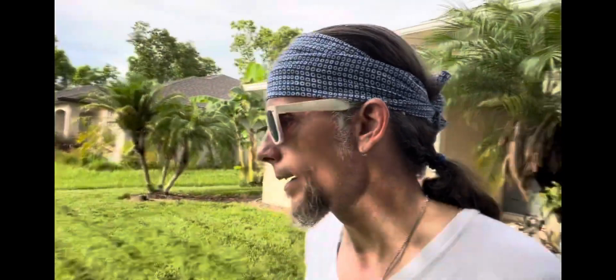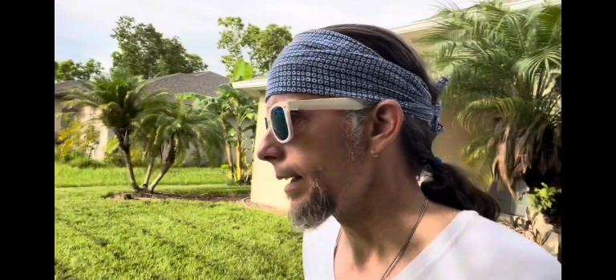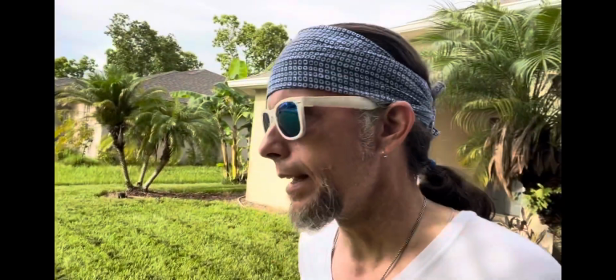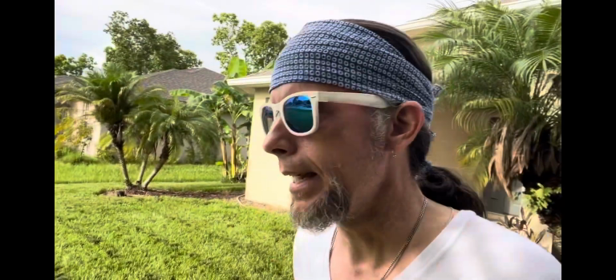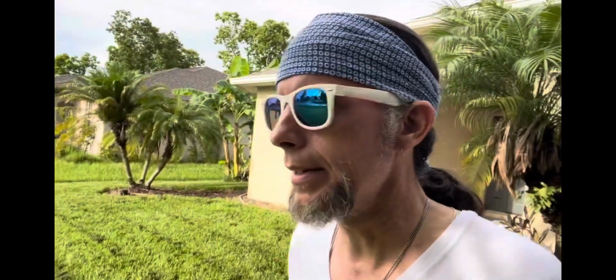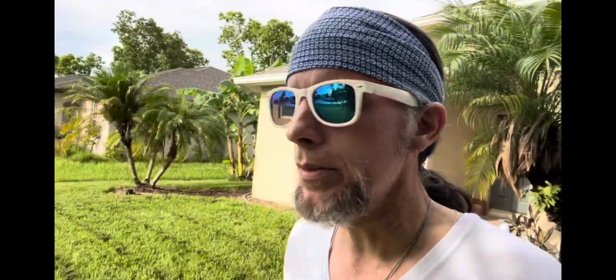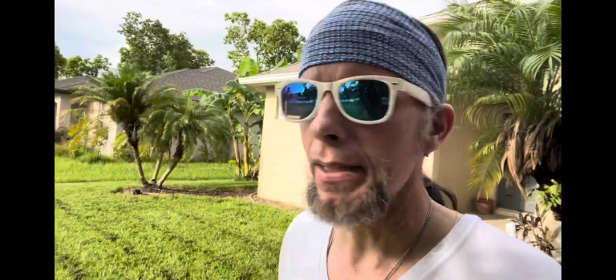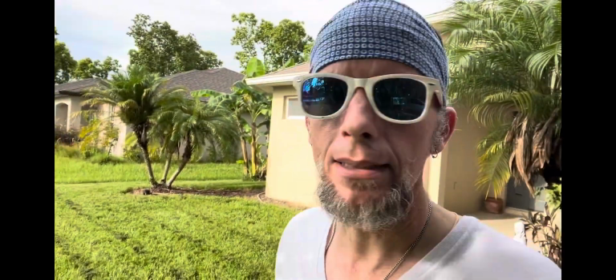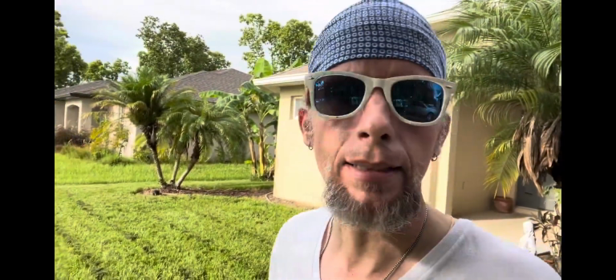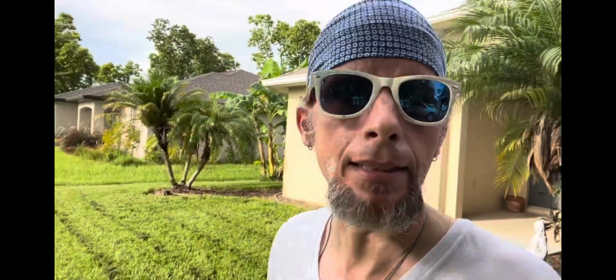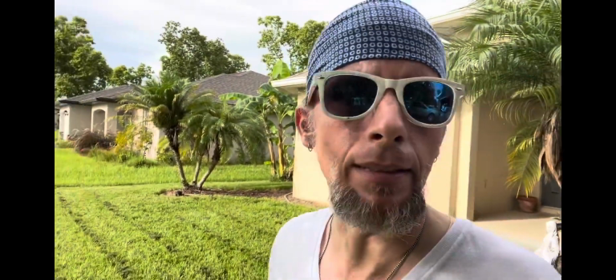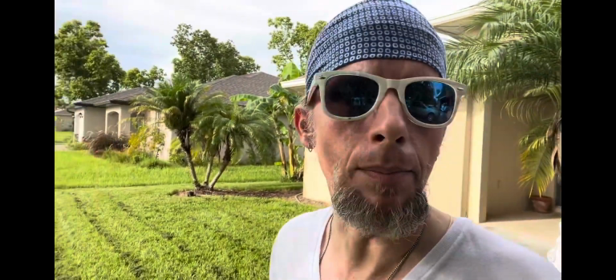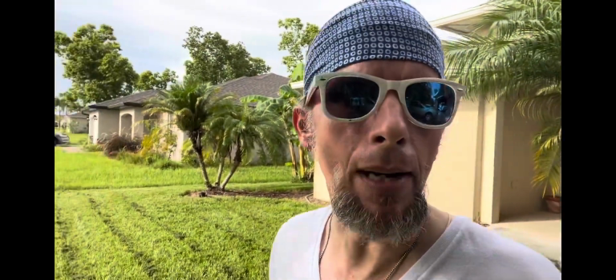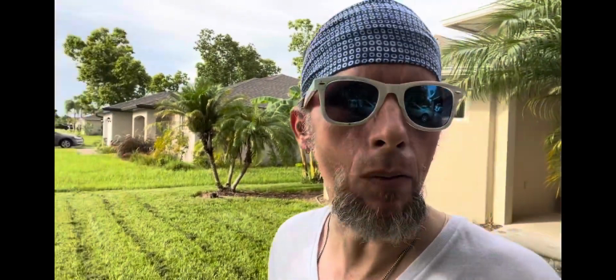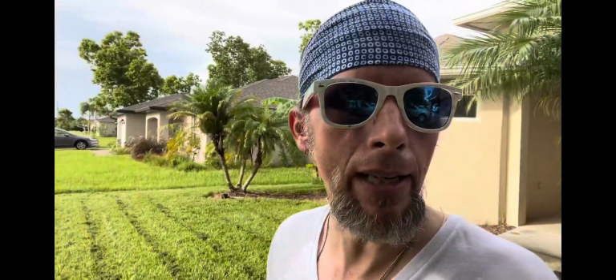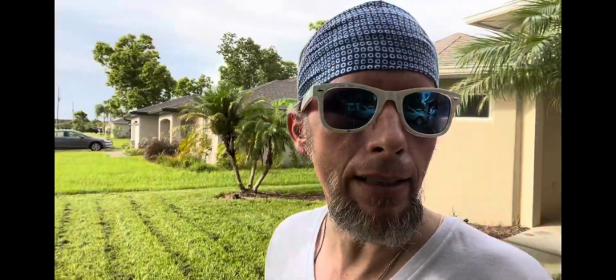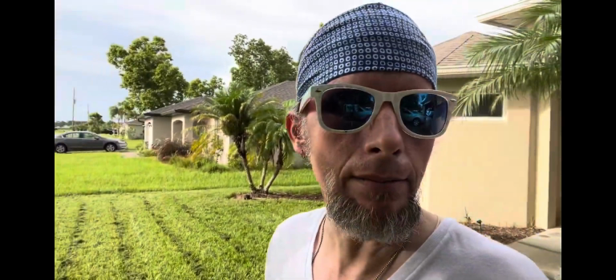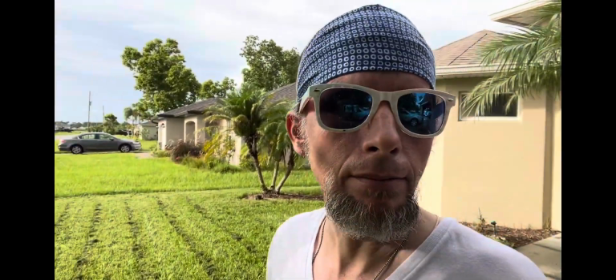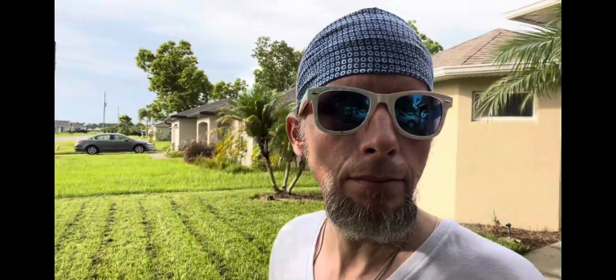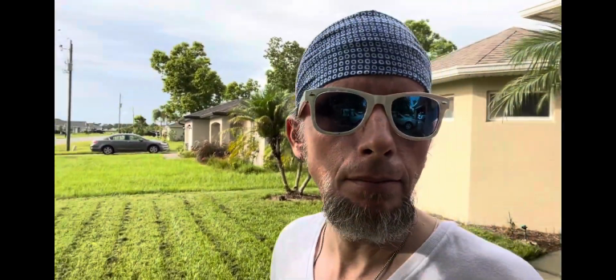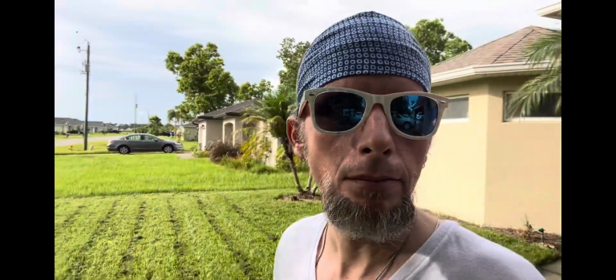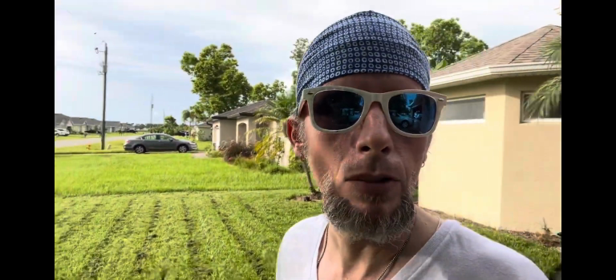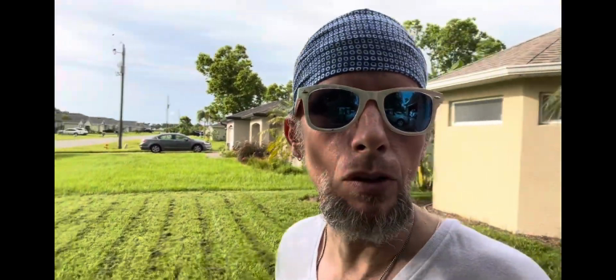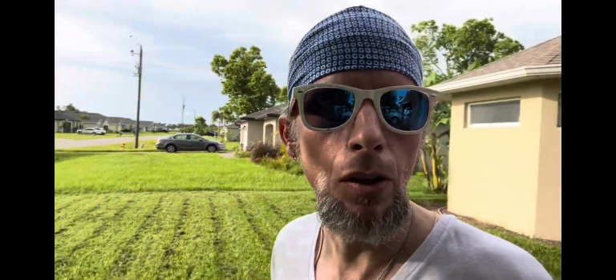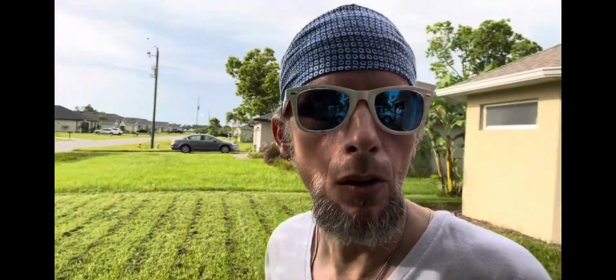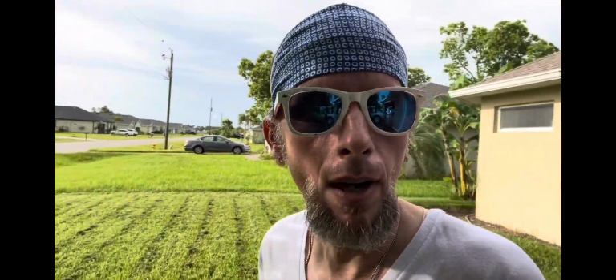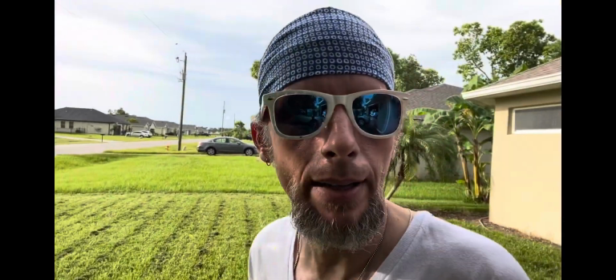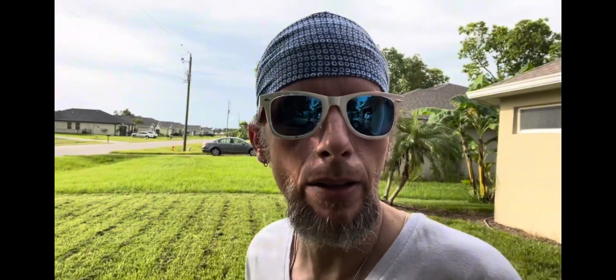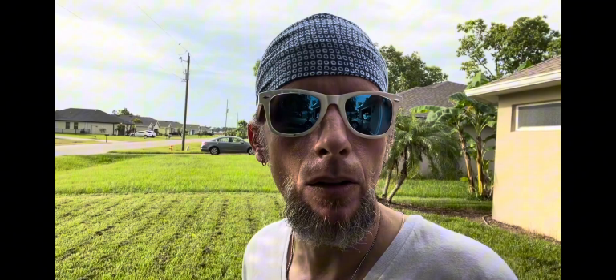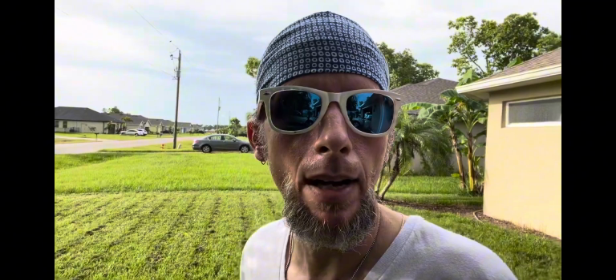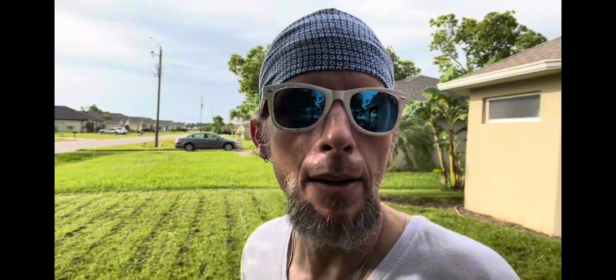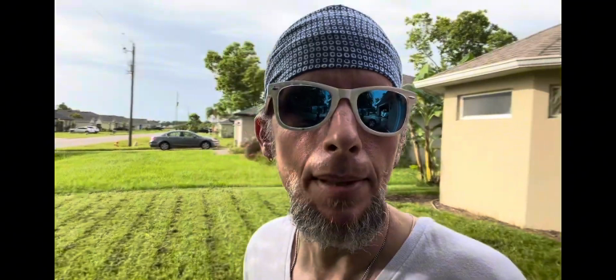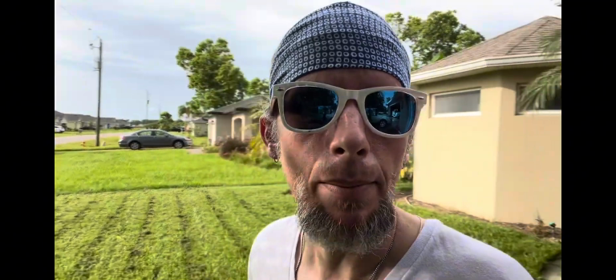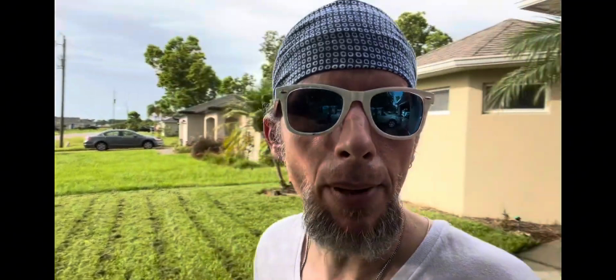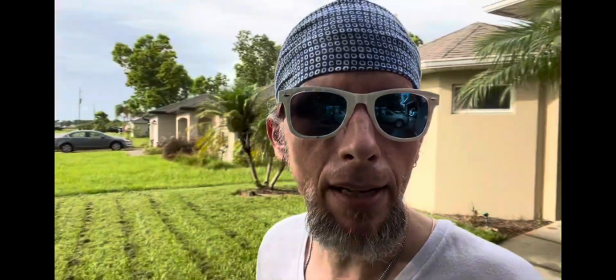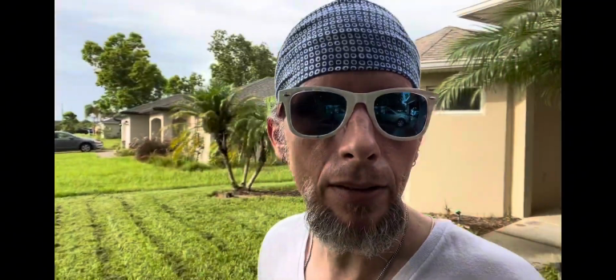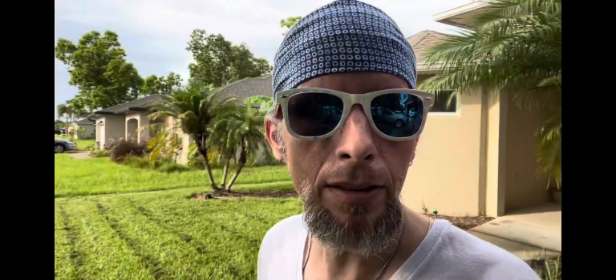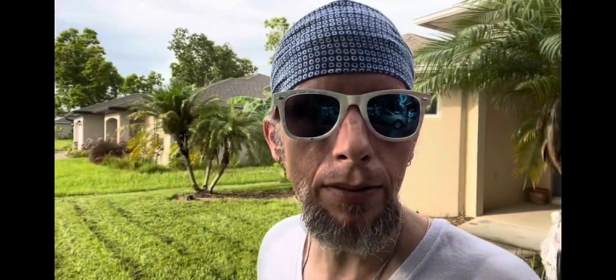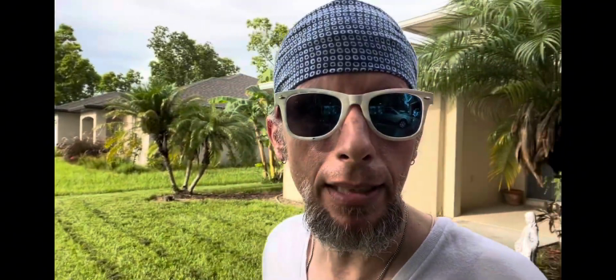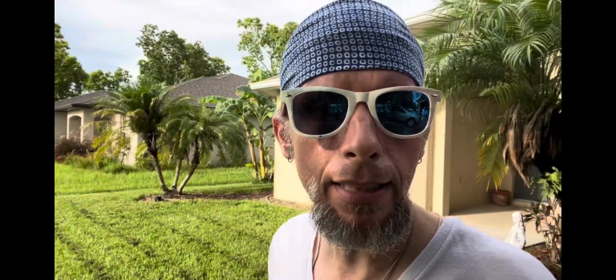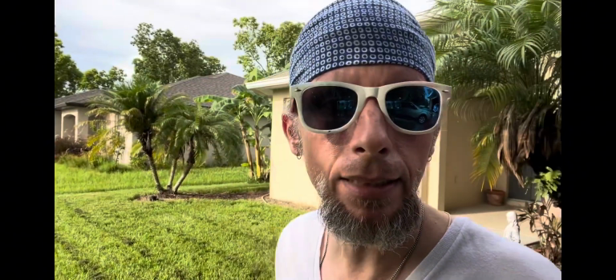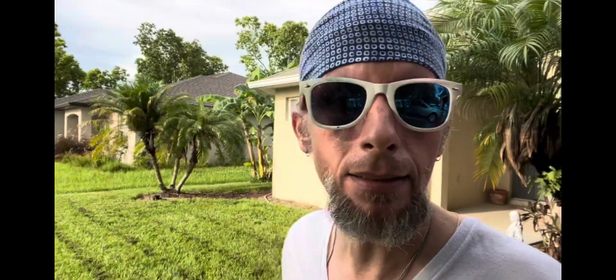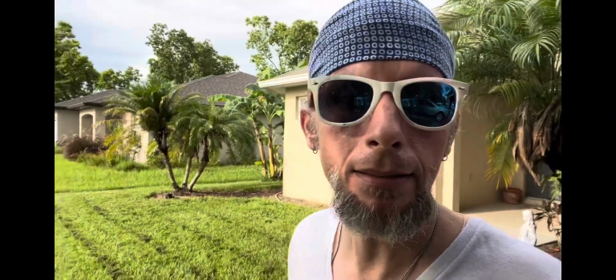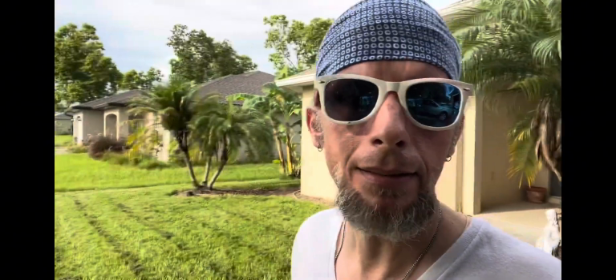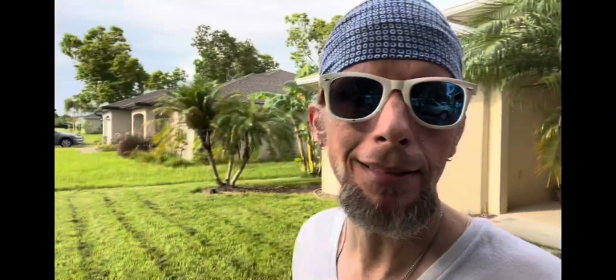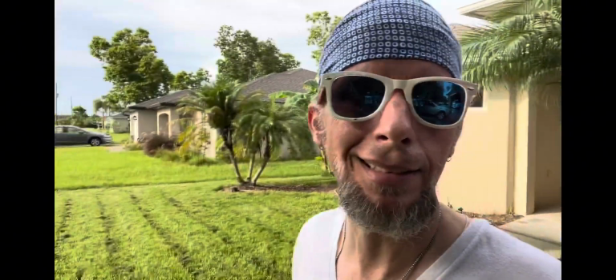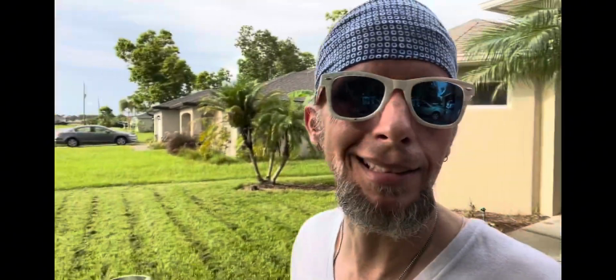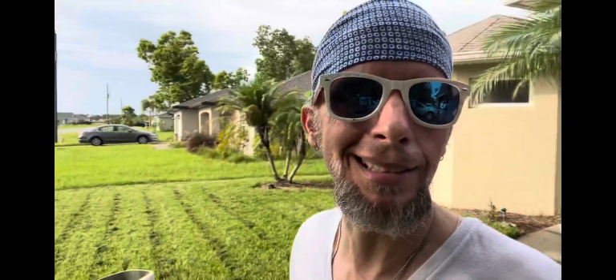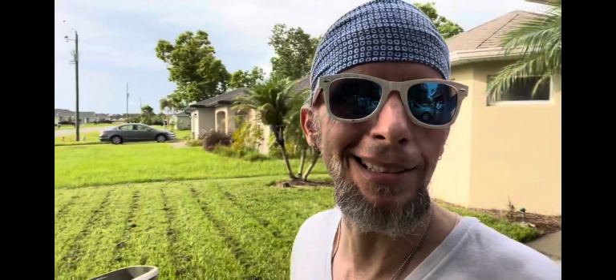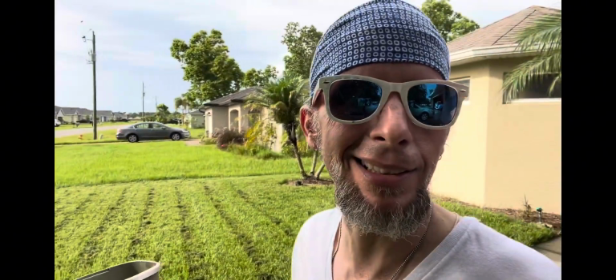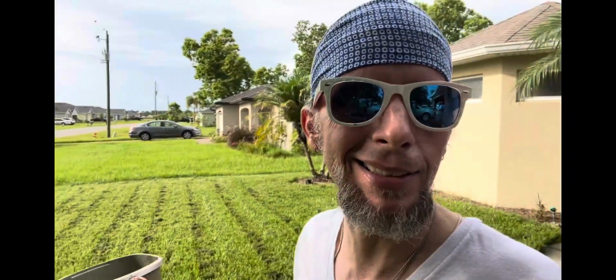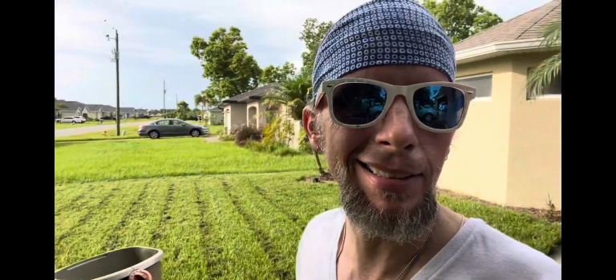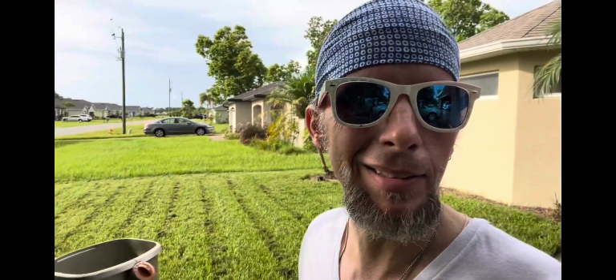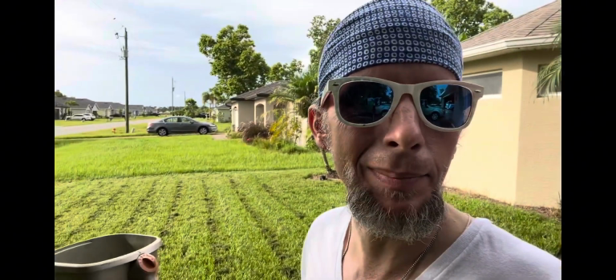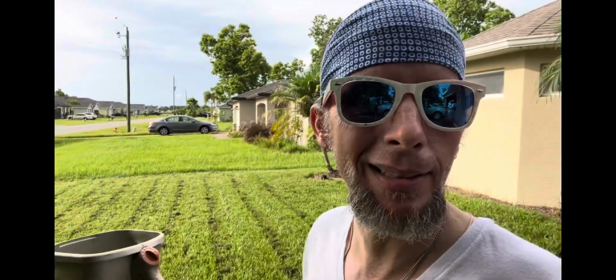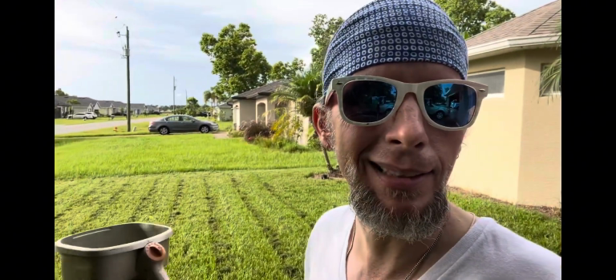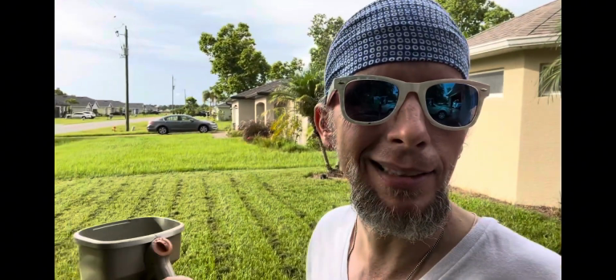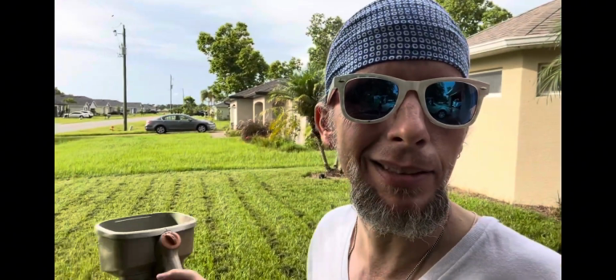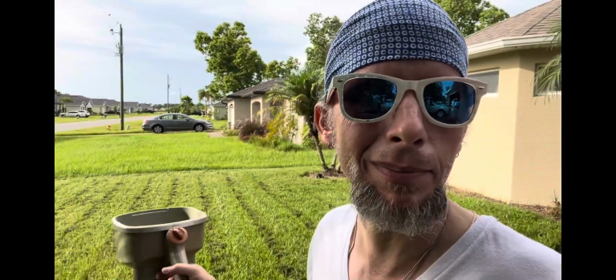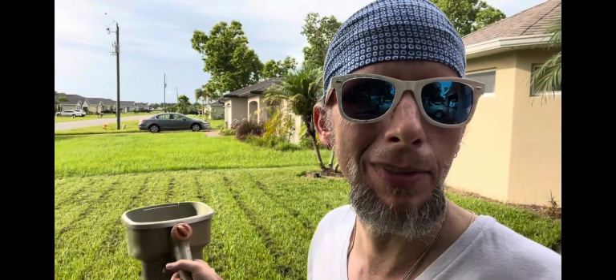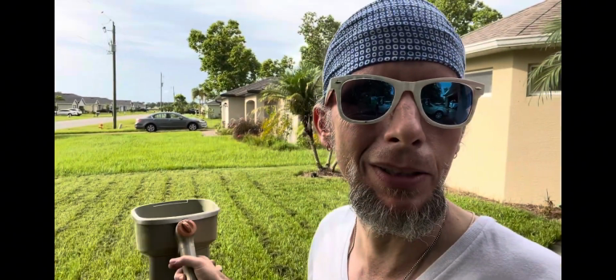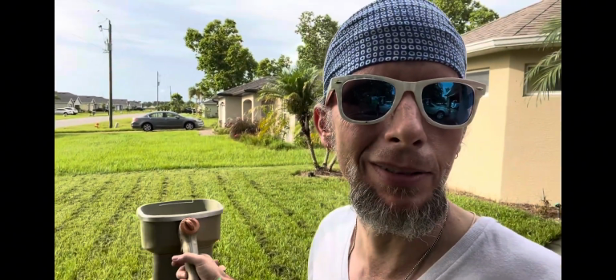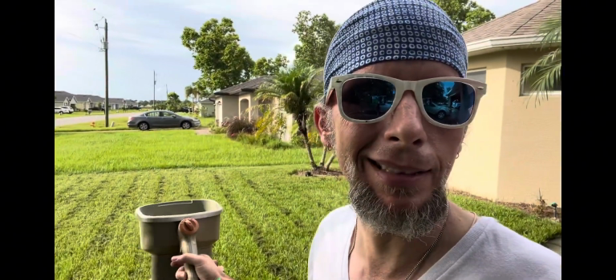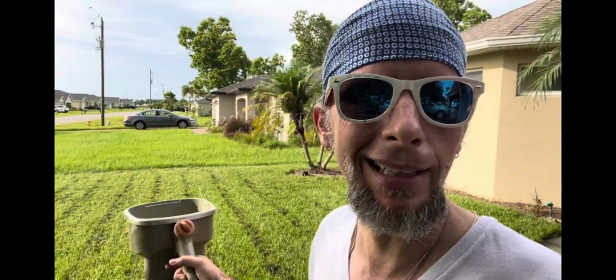I do my seed by weight, so I know how many pounds of seed. You can see all the clippings I just mowed today.